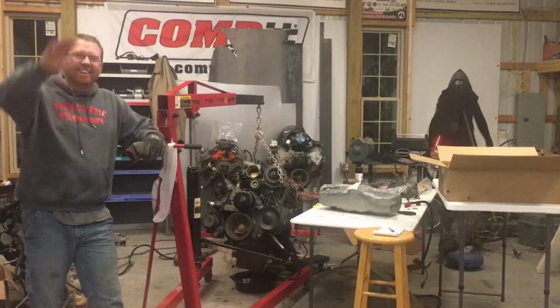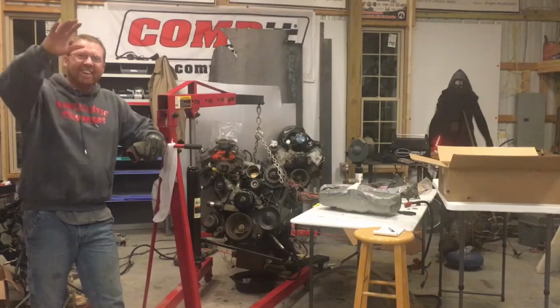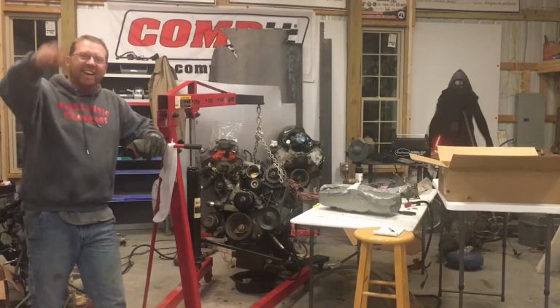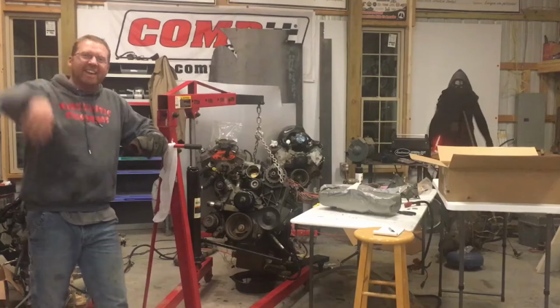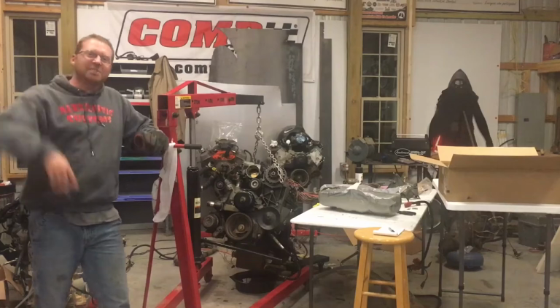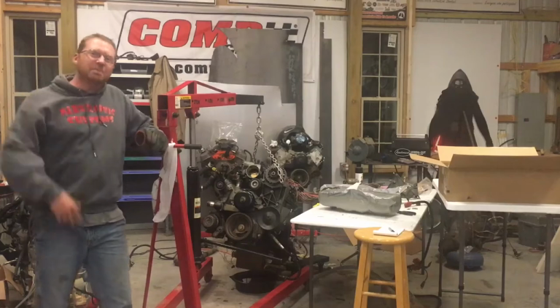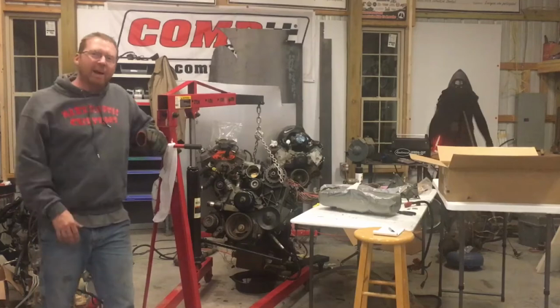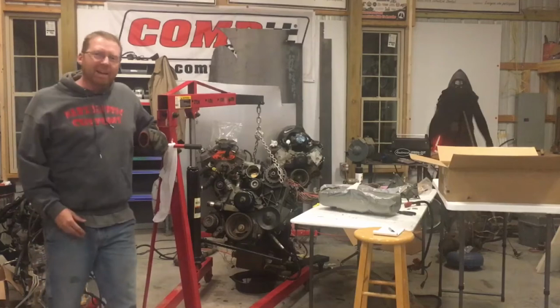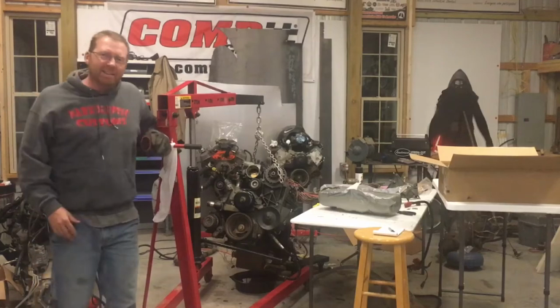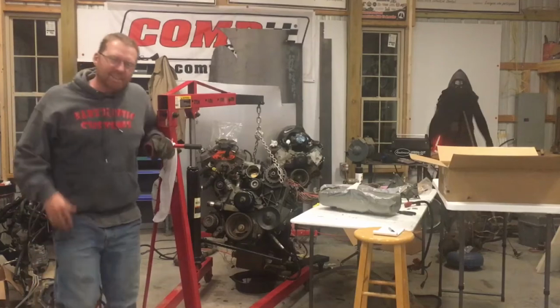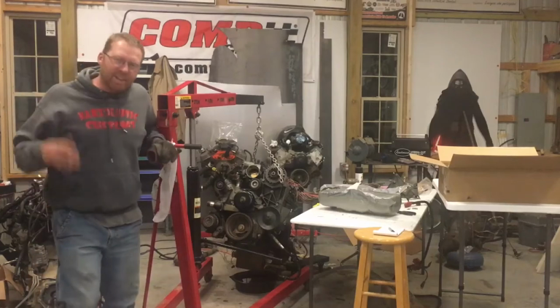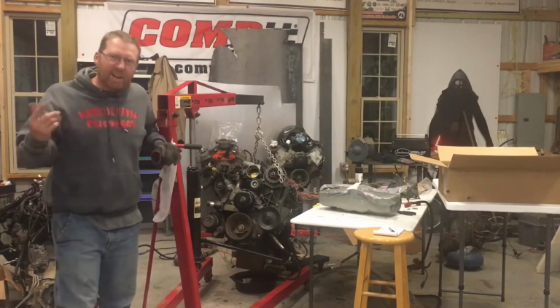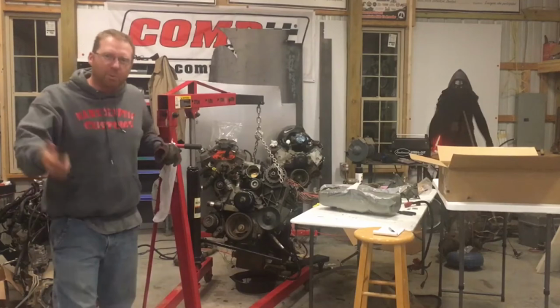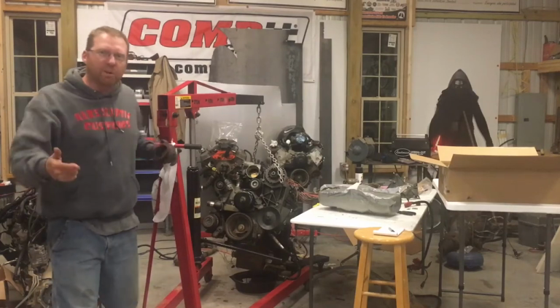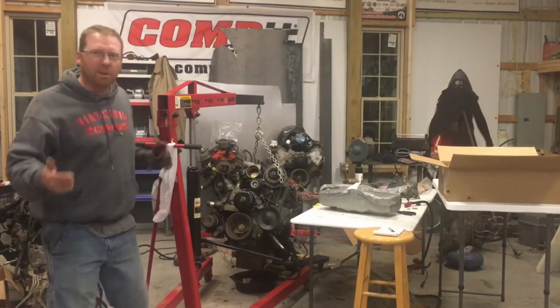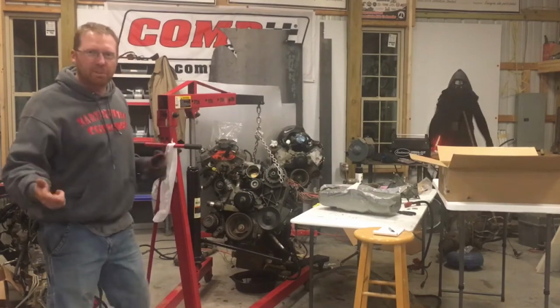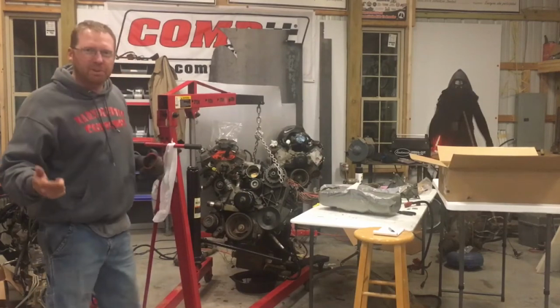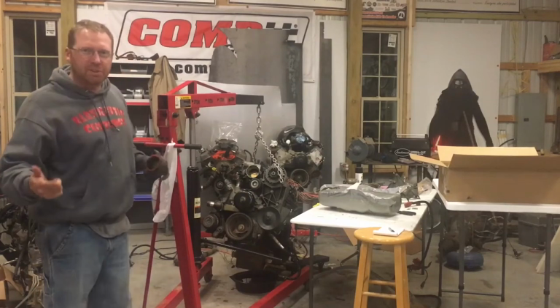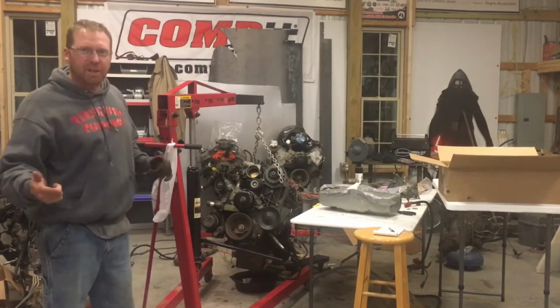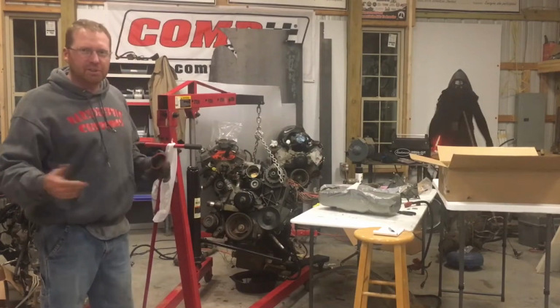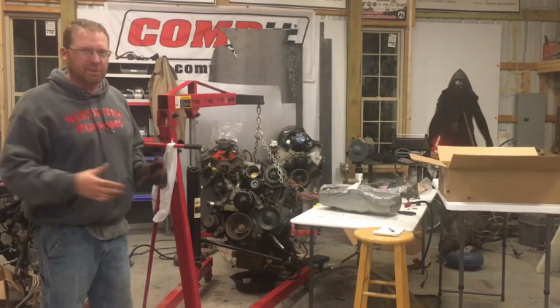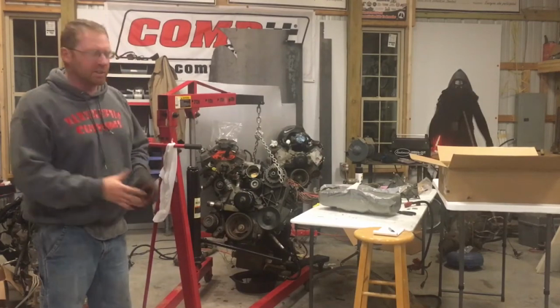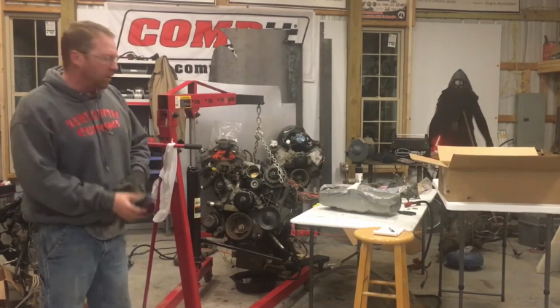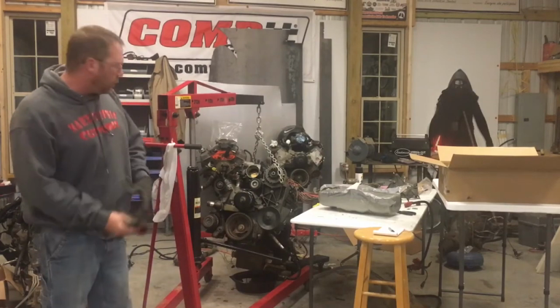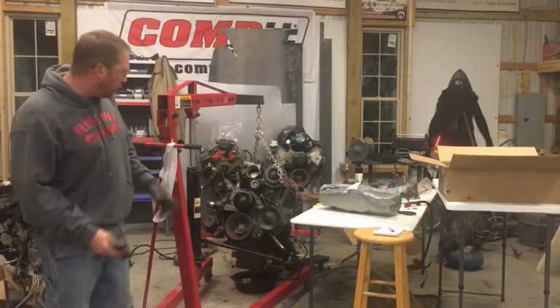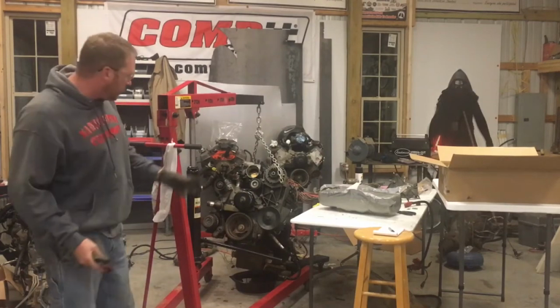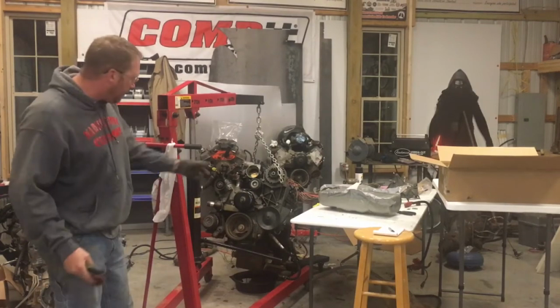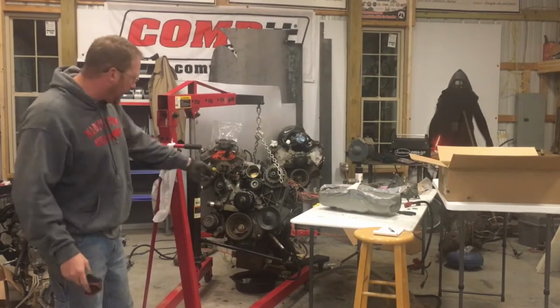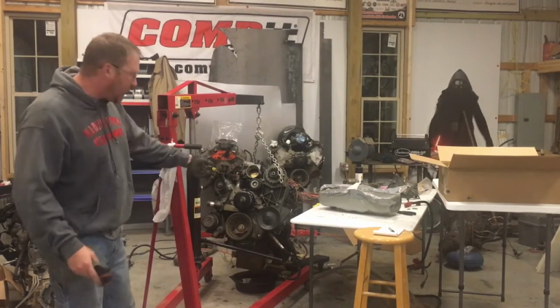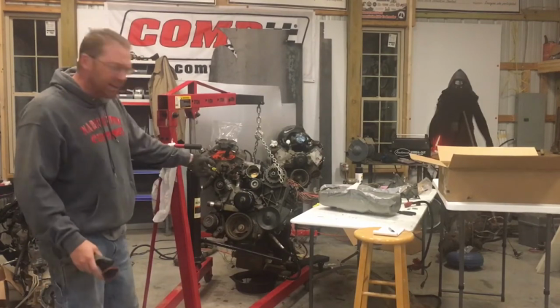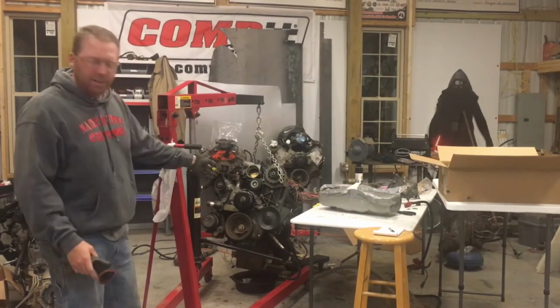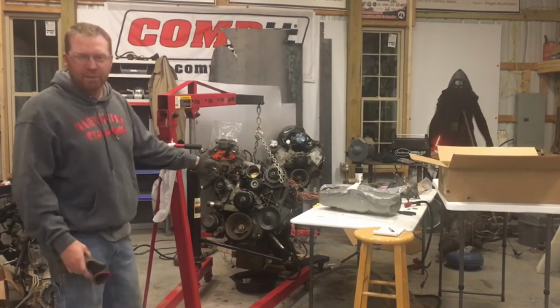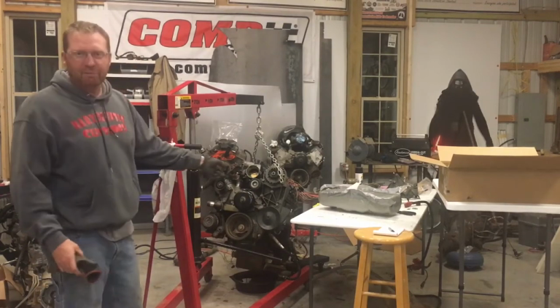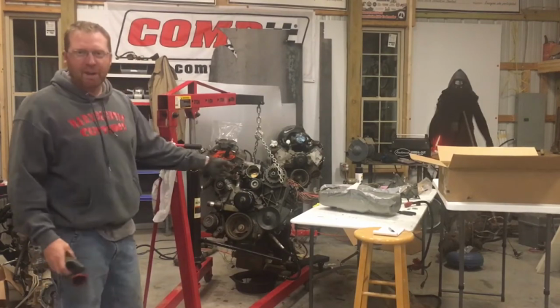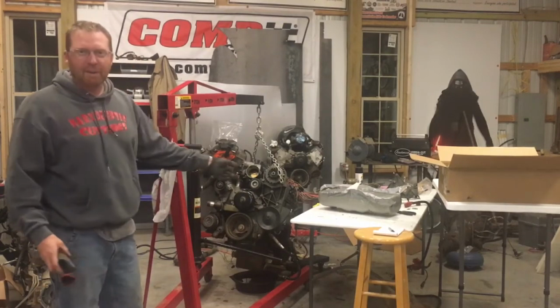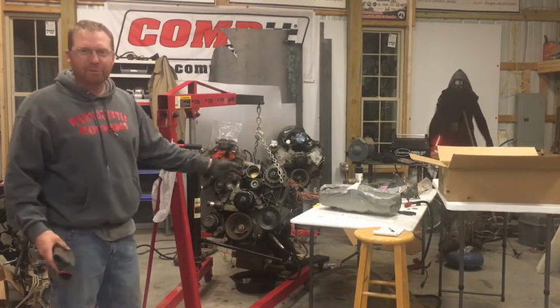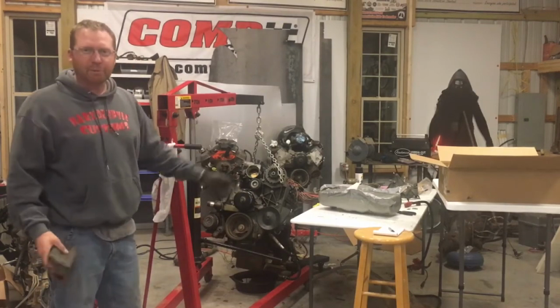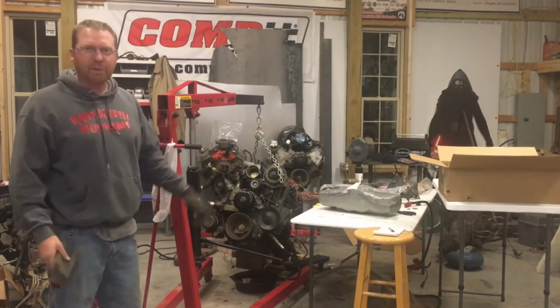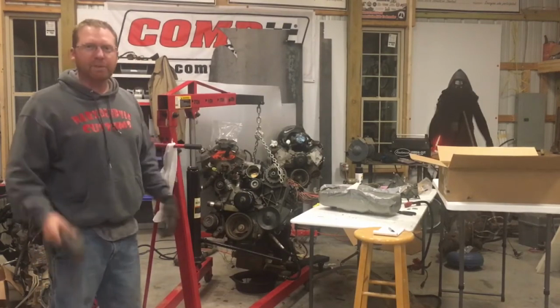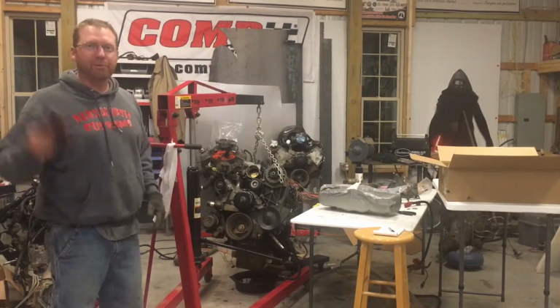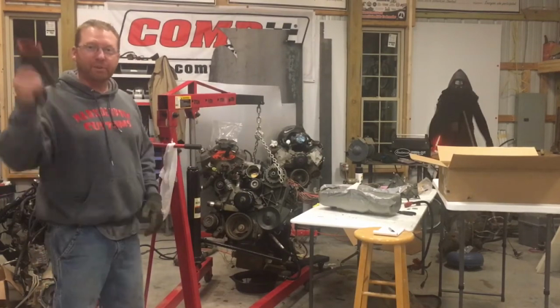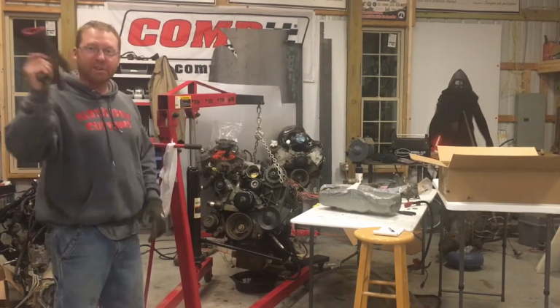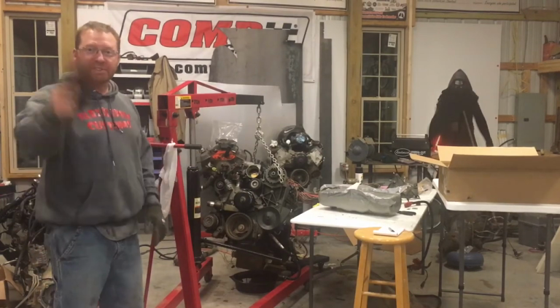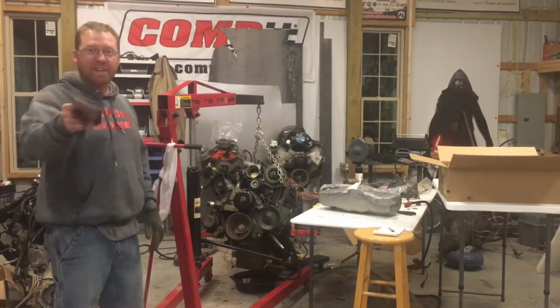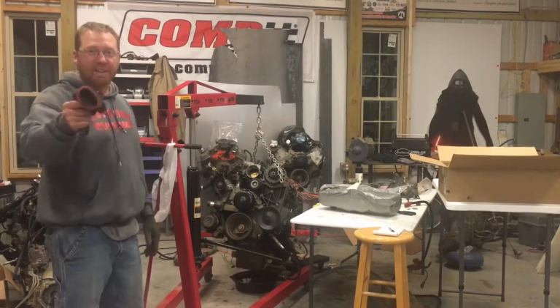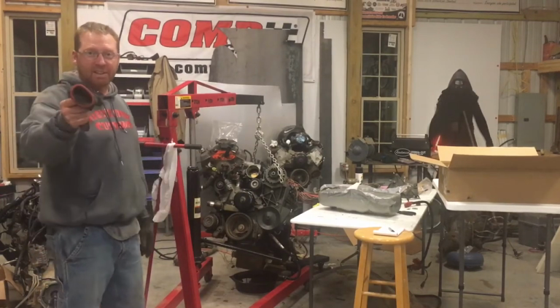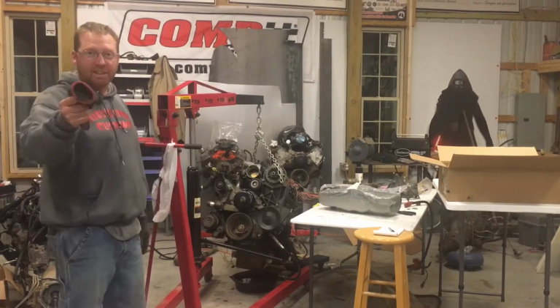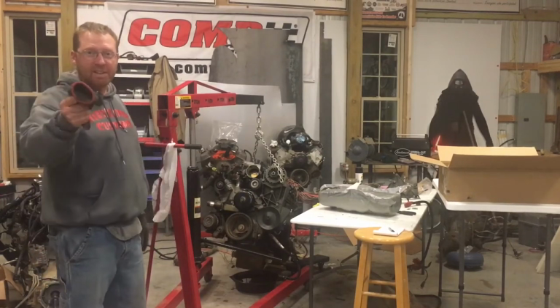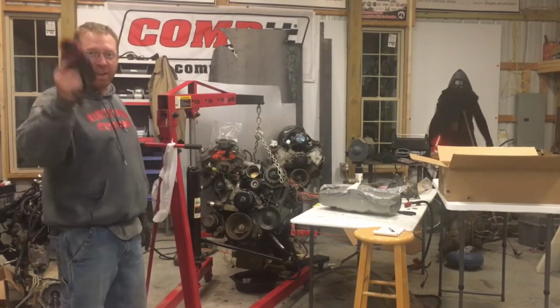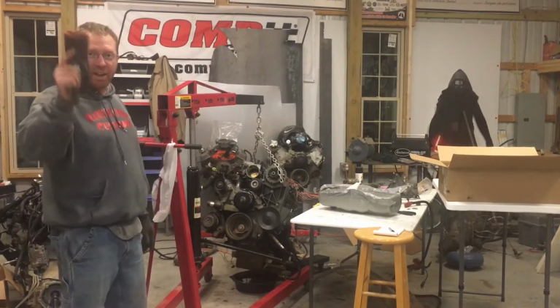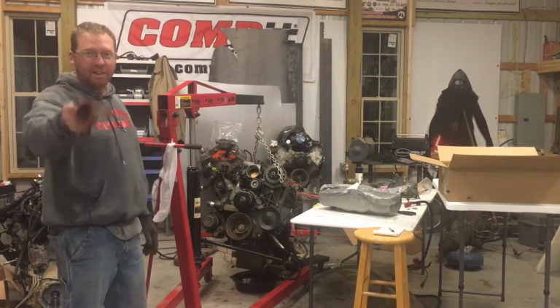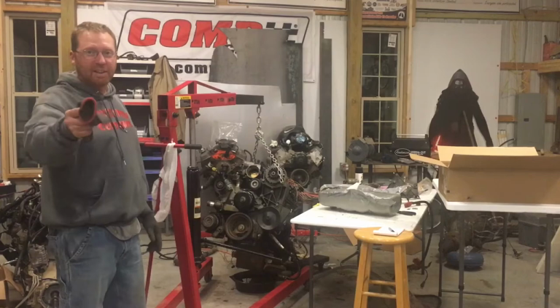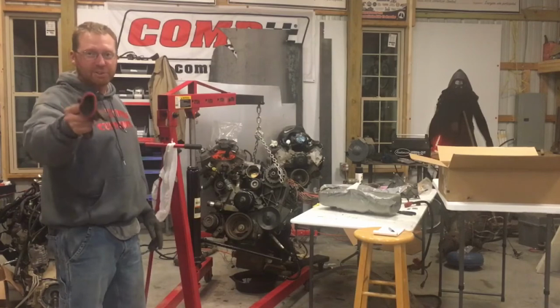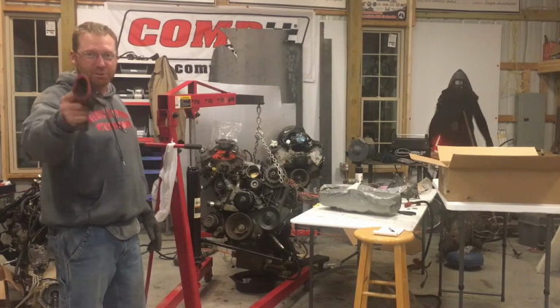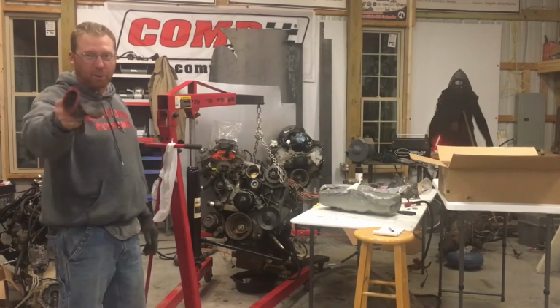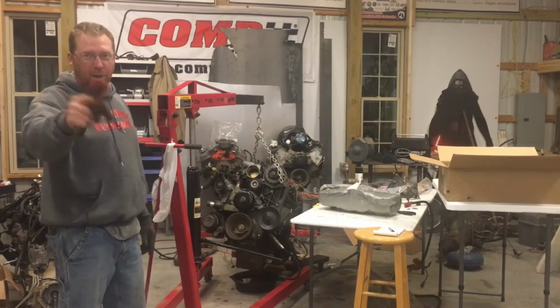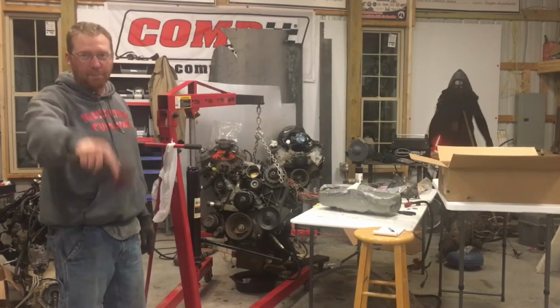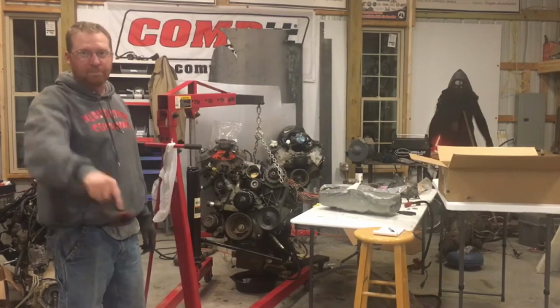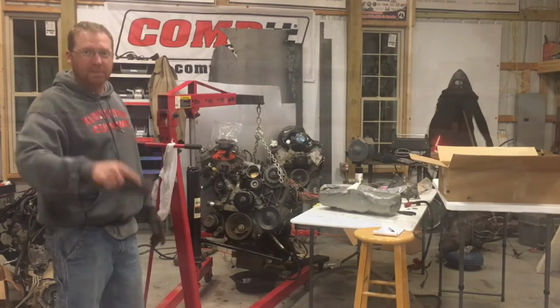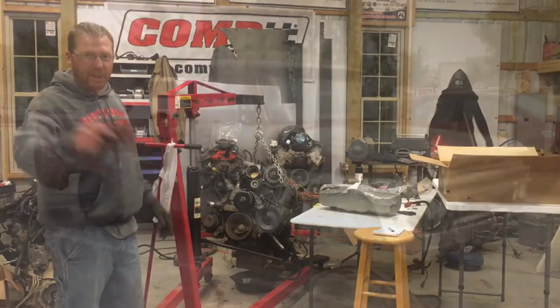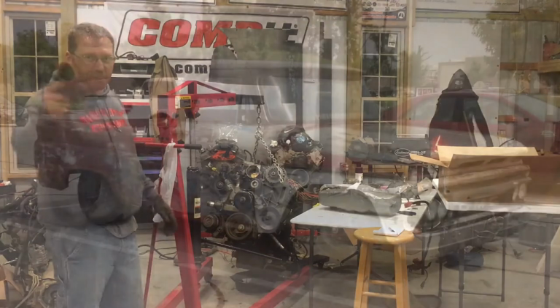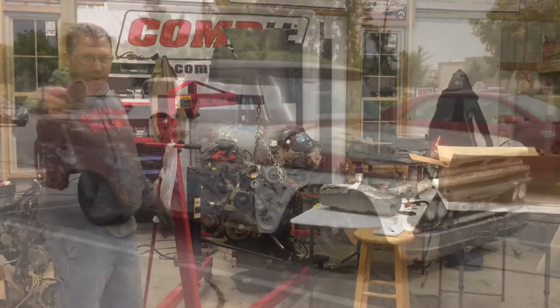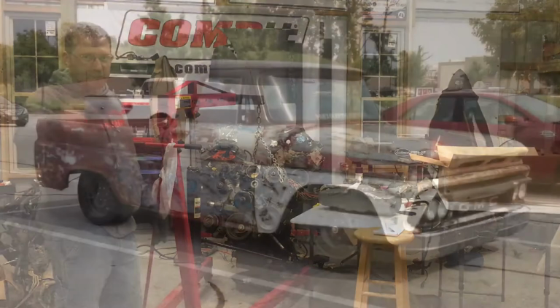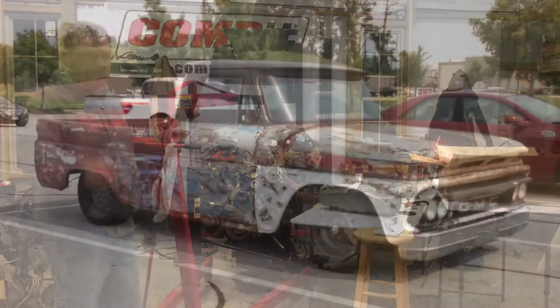Hey, it's Mike. Tonight we're going to be changing the oil pan on the 5.3 for the Stanley LS Swap. Keep watching.